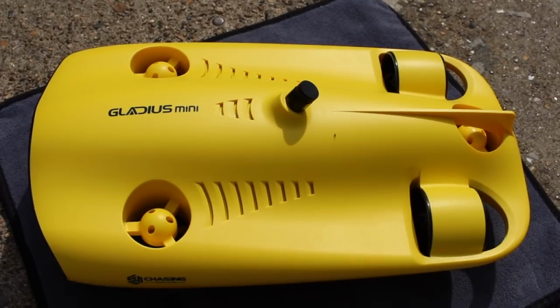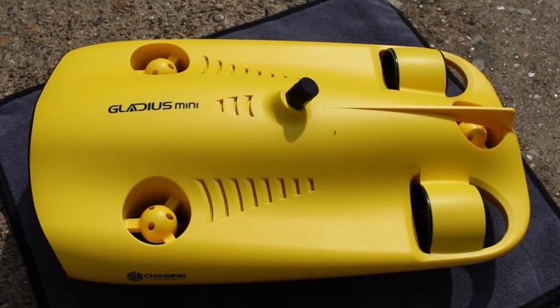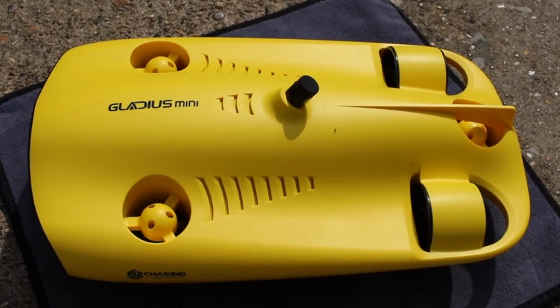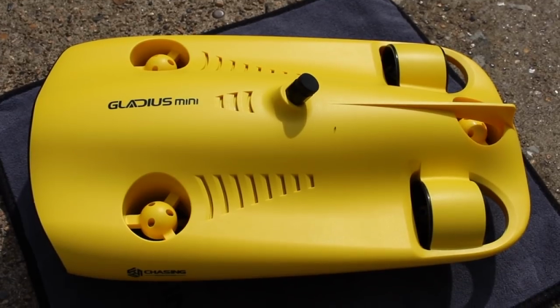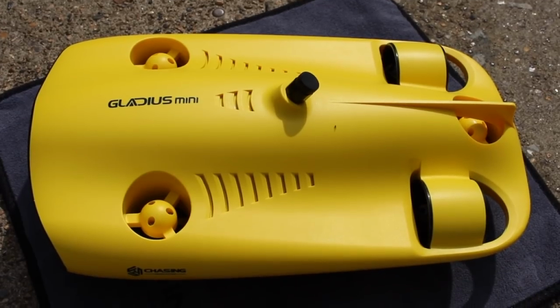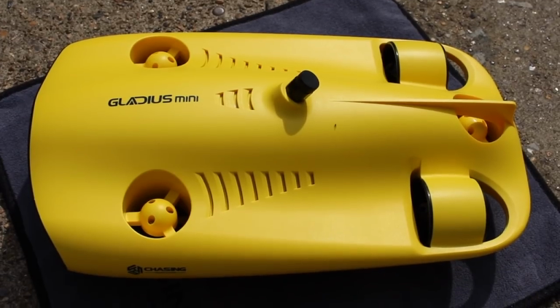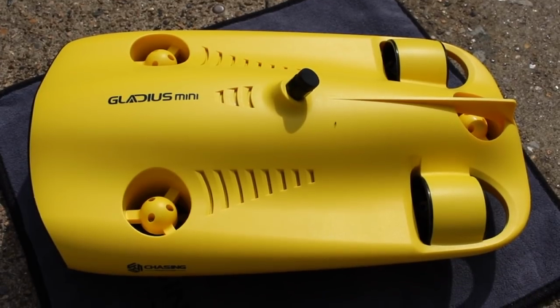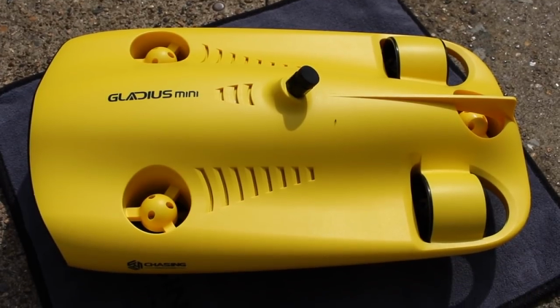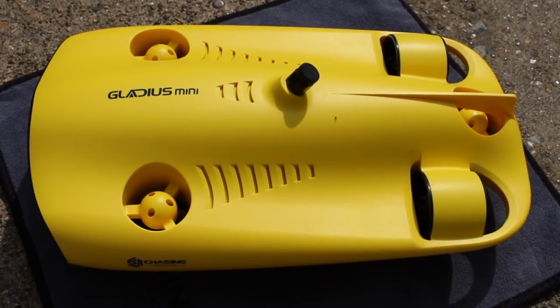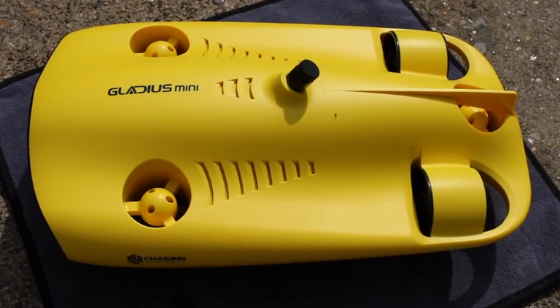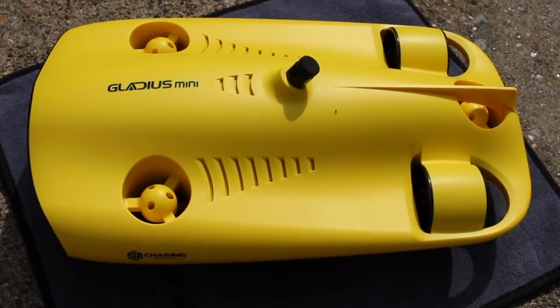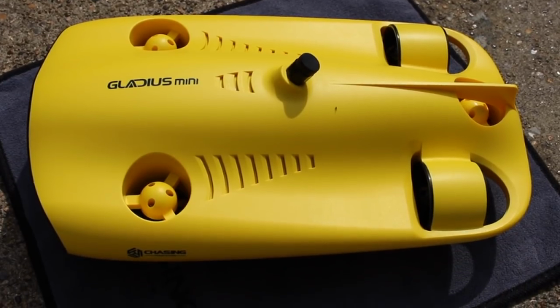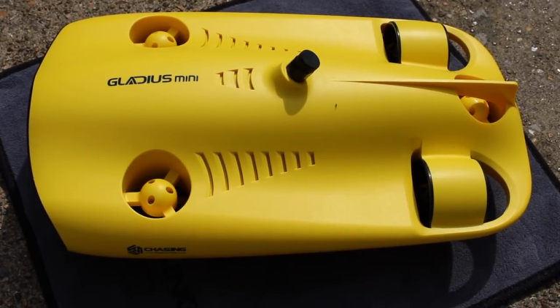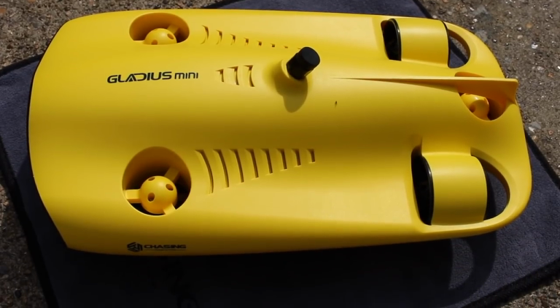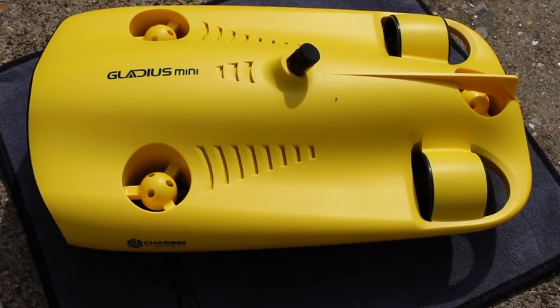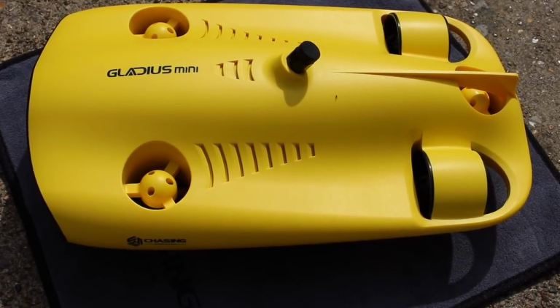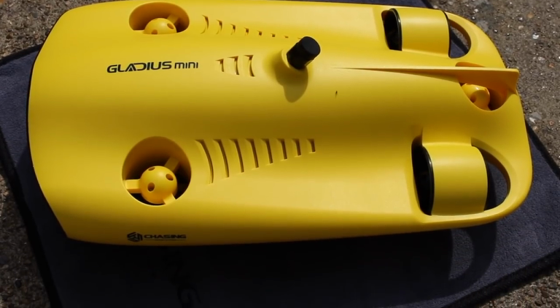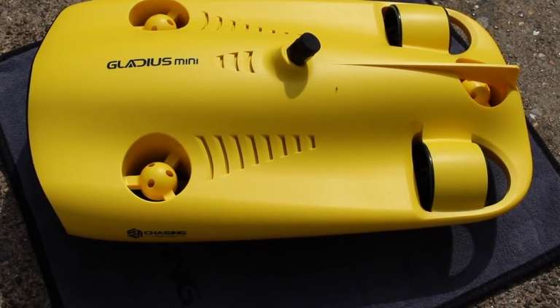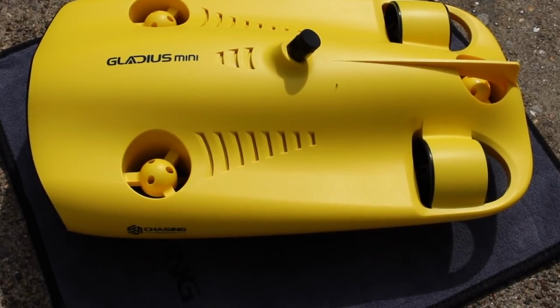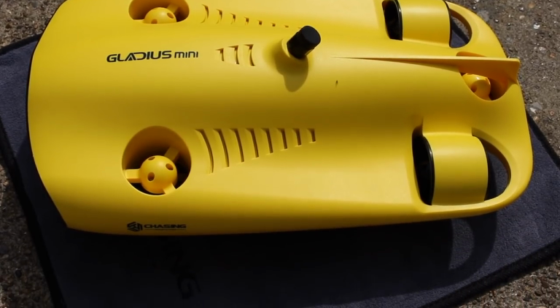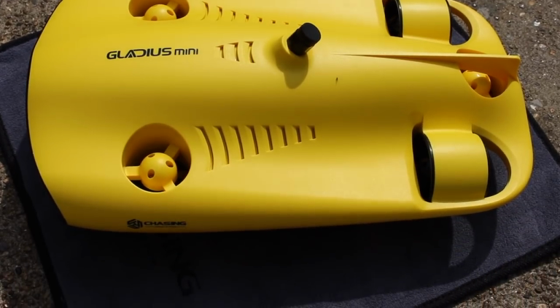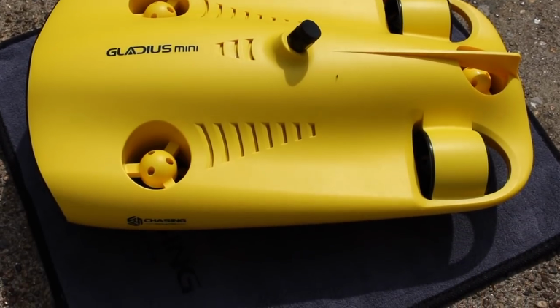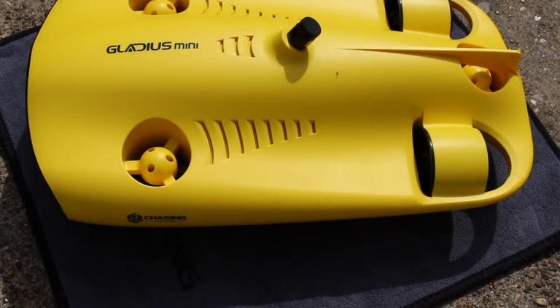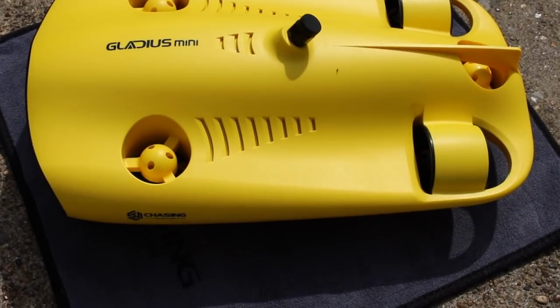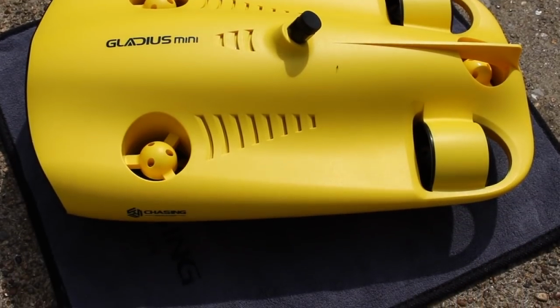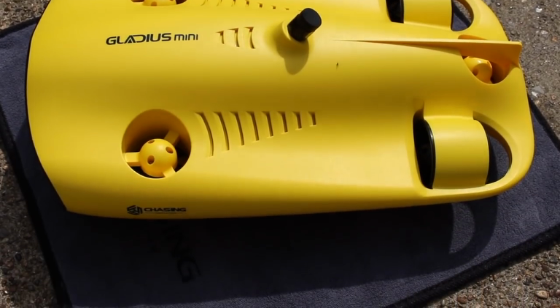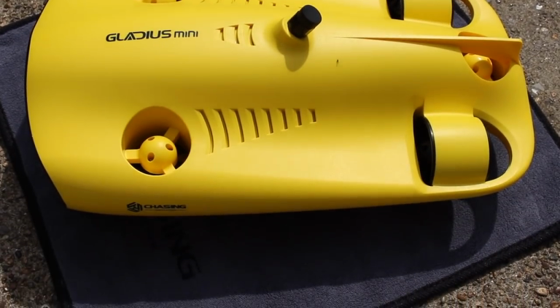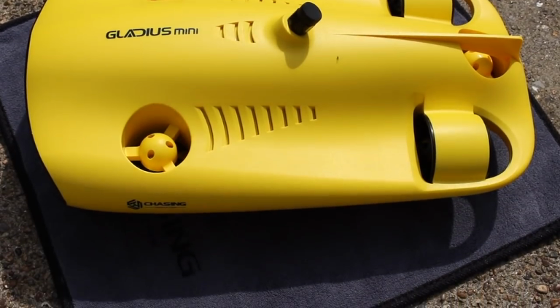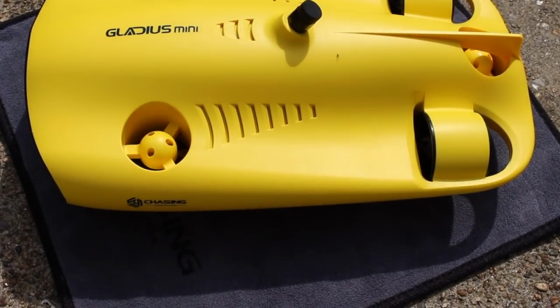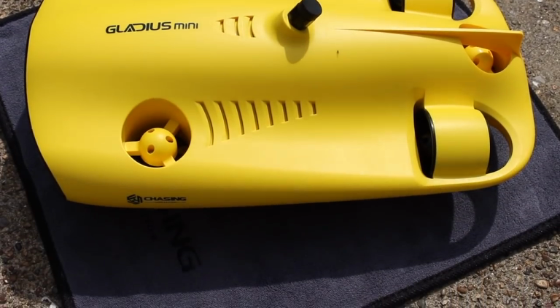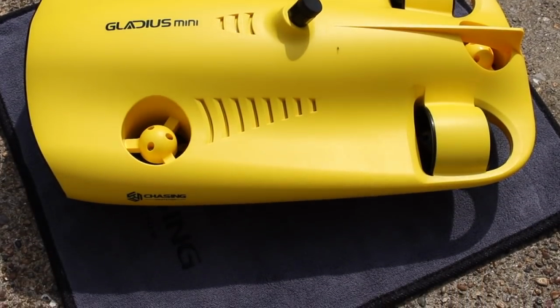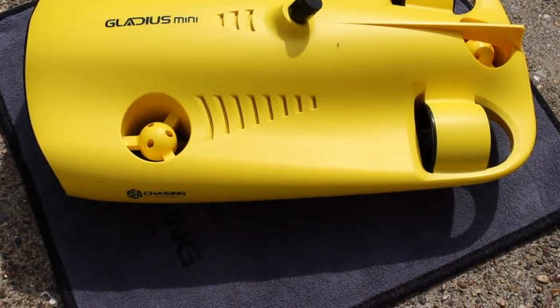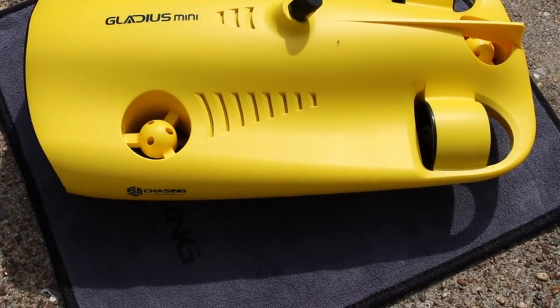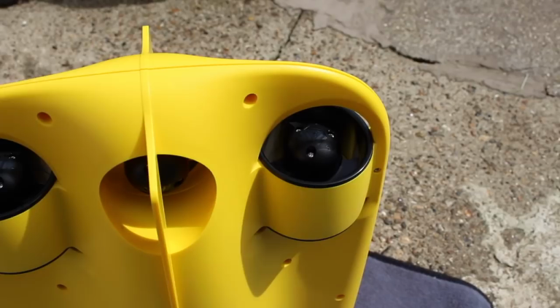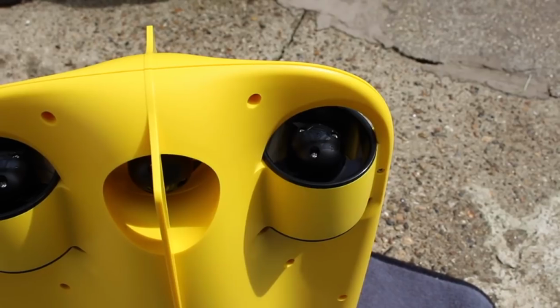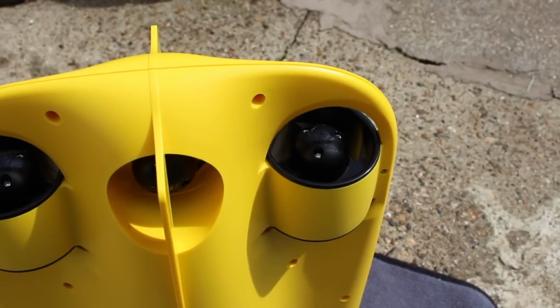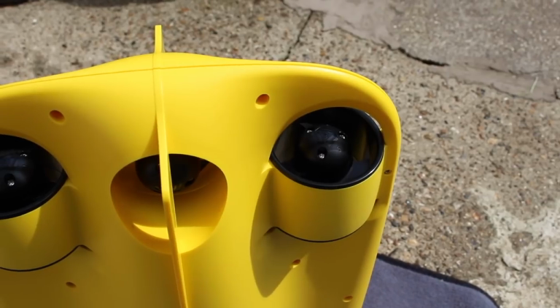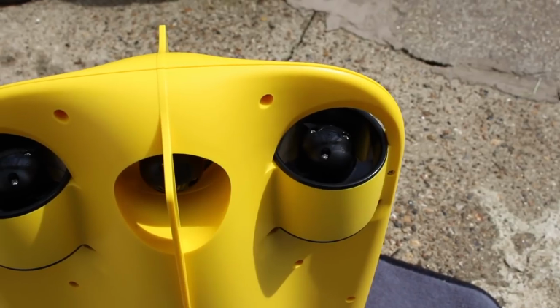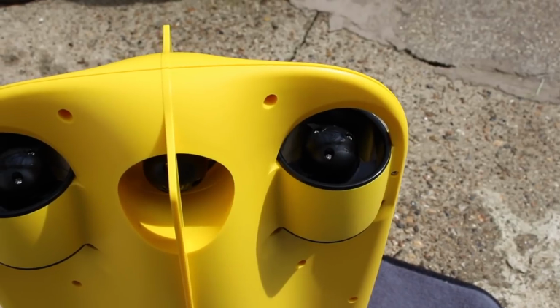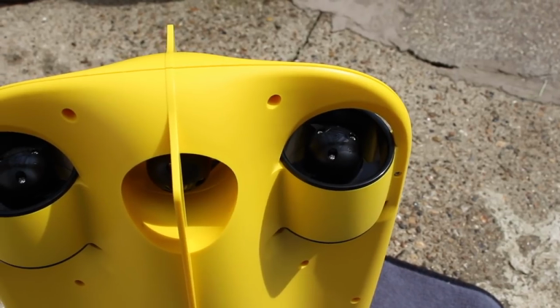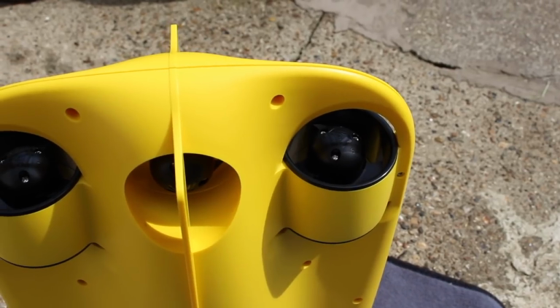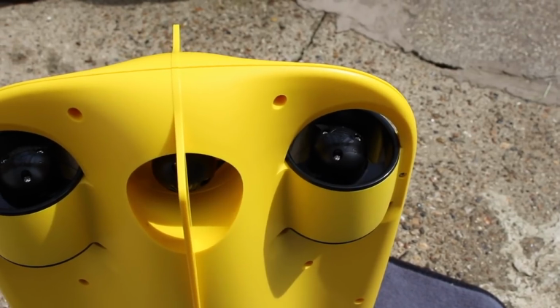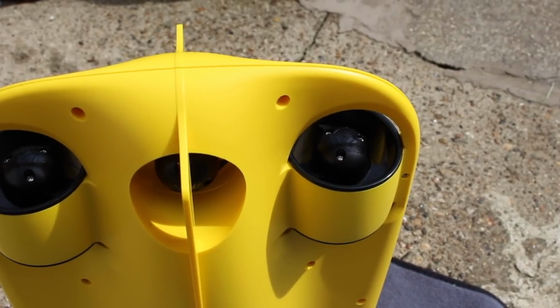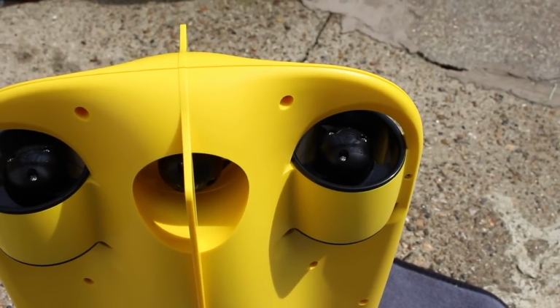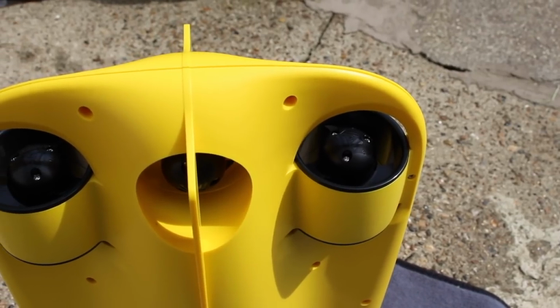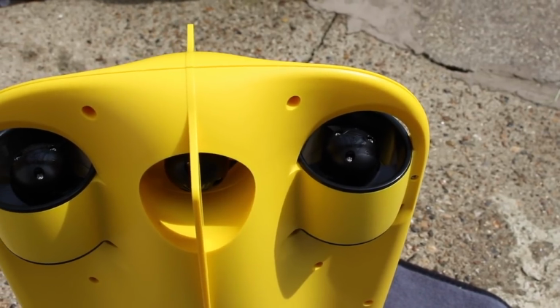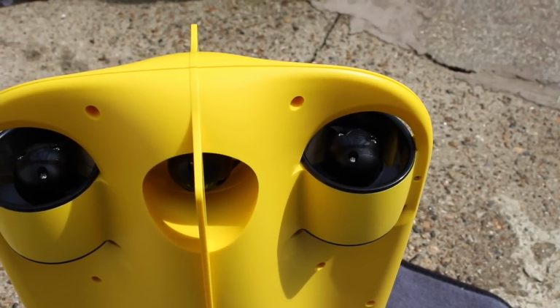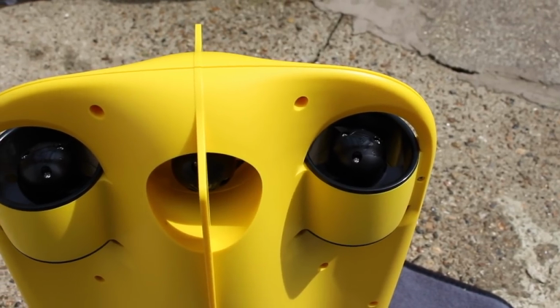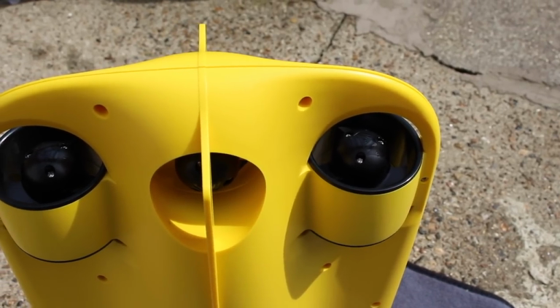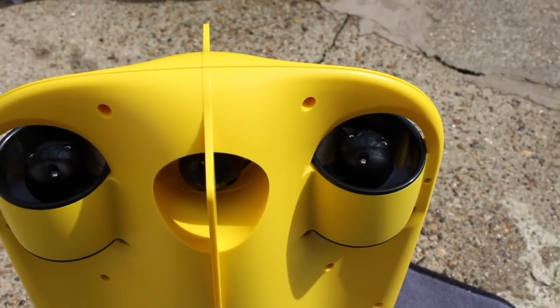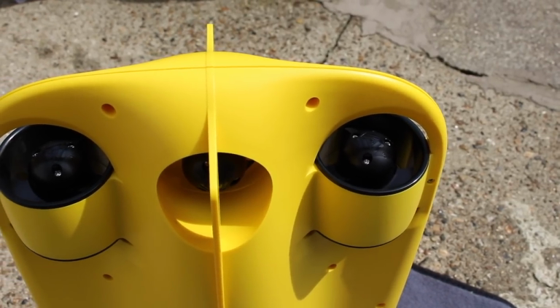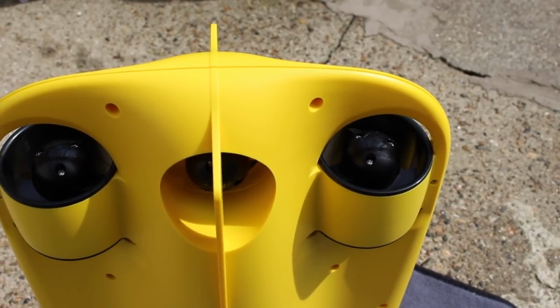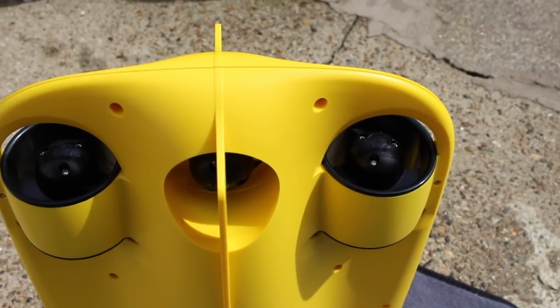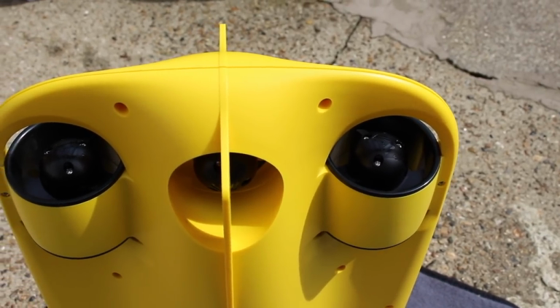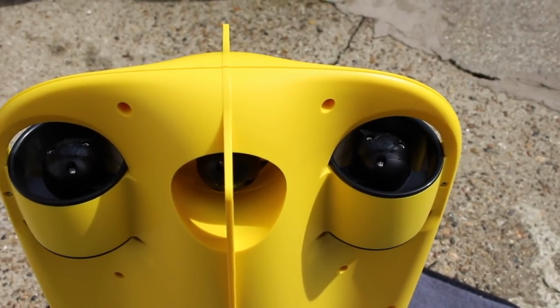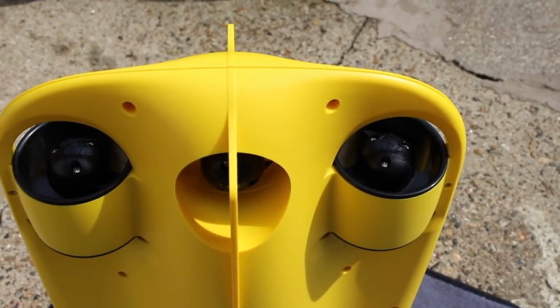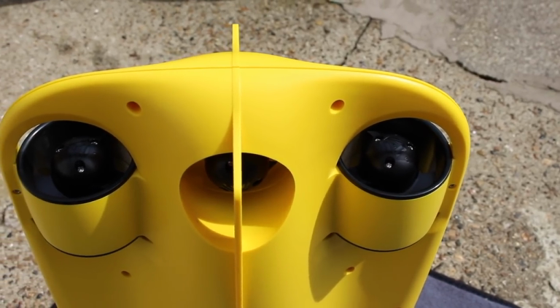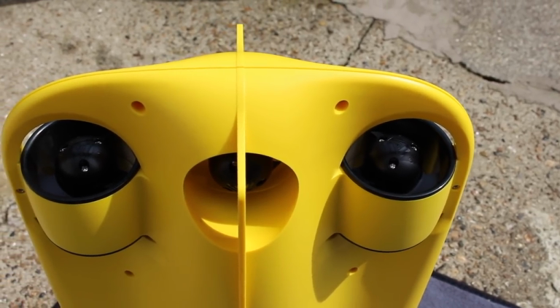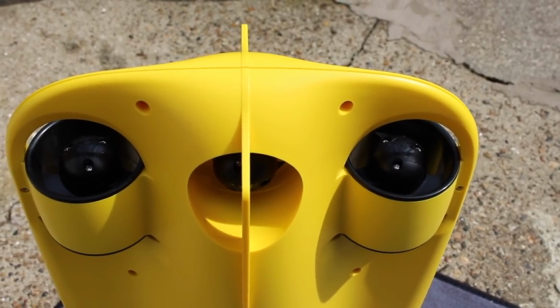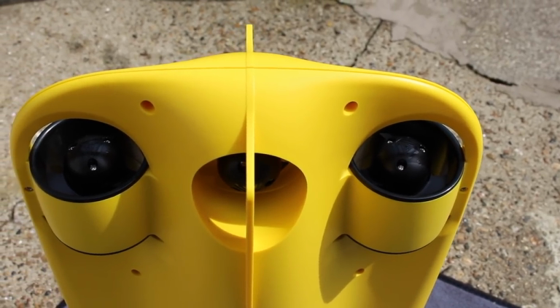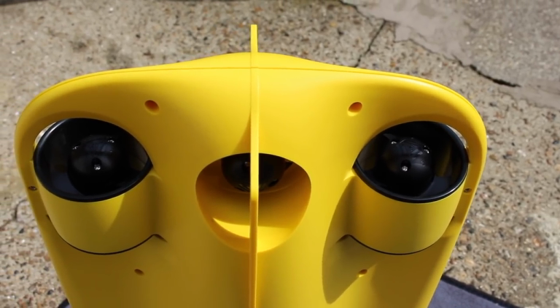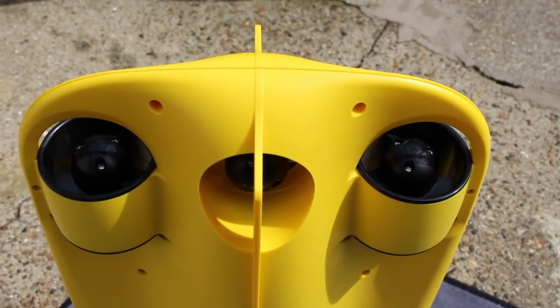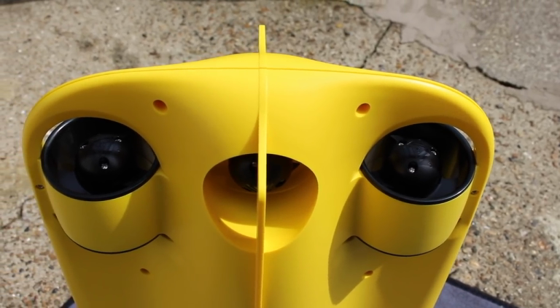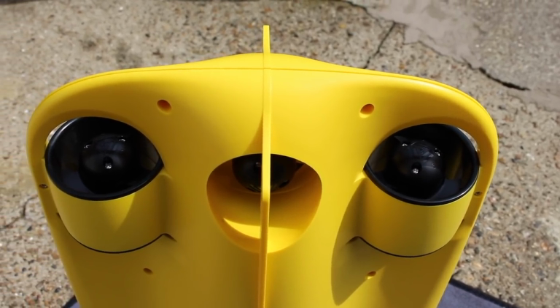Now on the front, or the face of the device, is where you'll find the 12MP camera, and it is sandwiched between two LEDs which provide light in darker water.